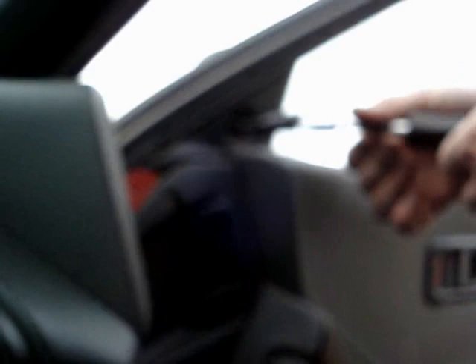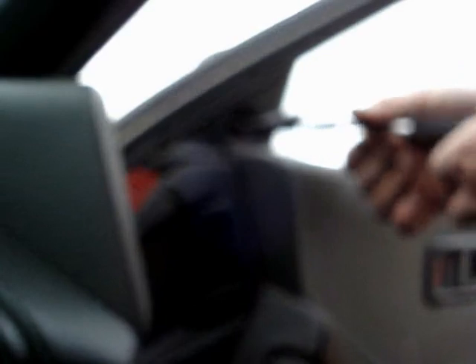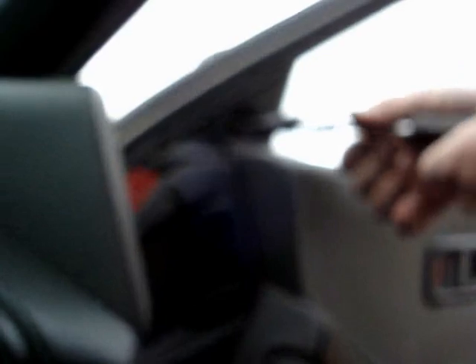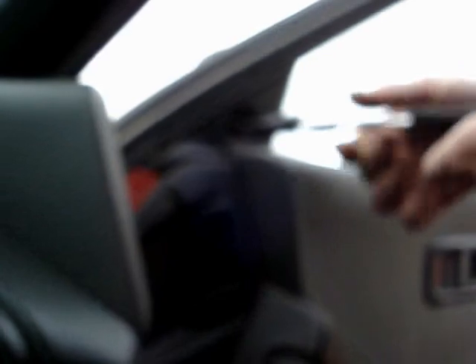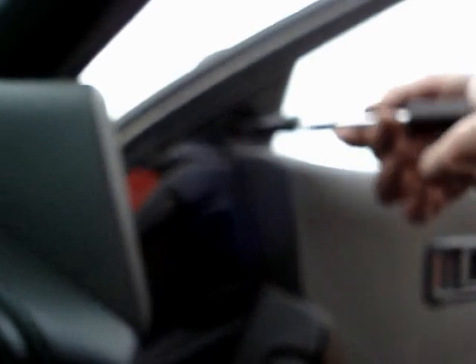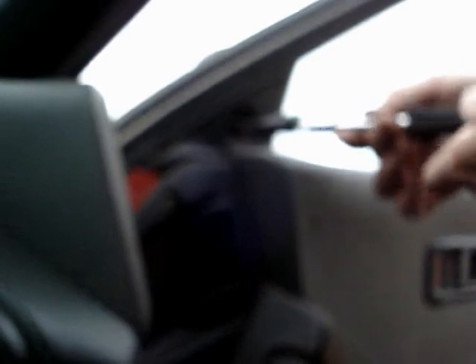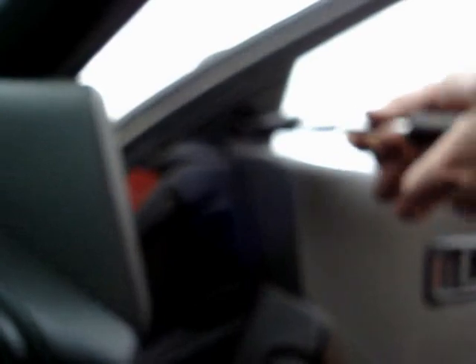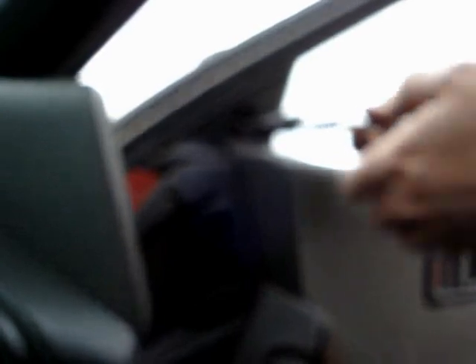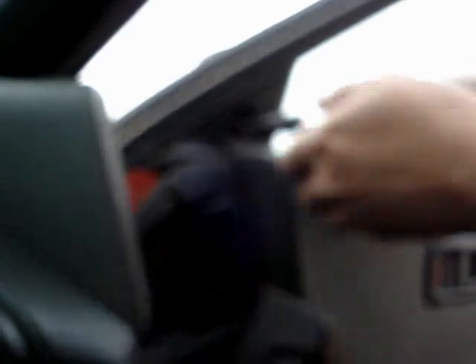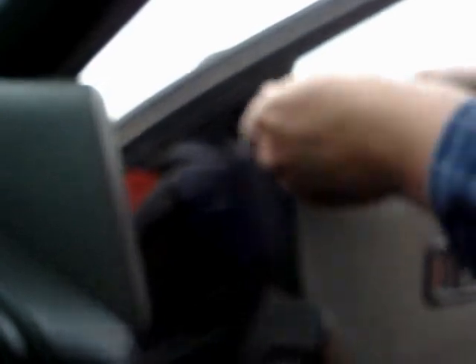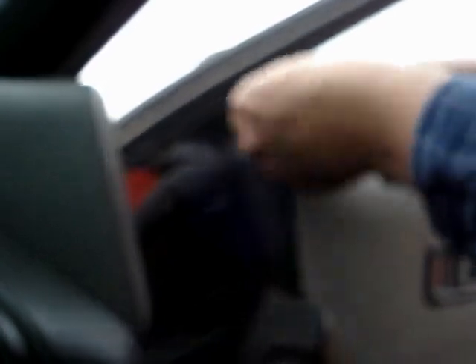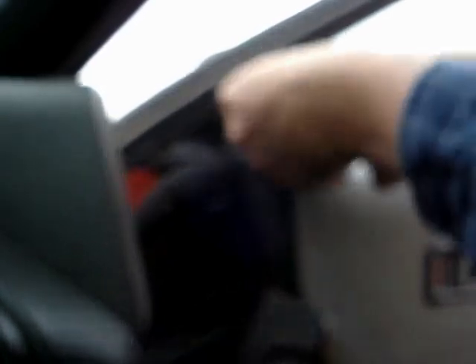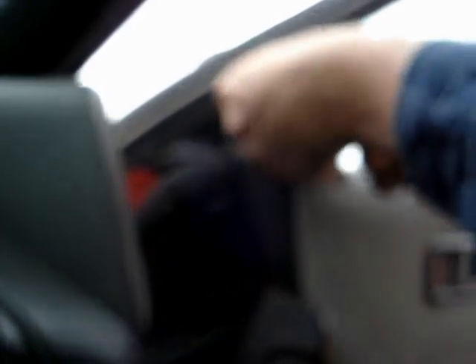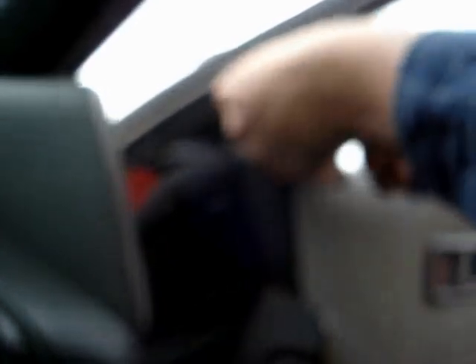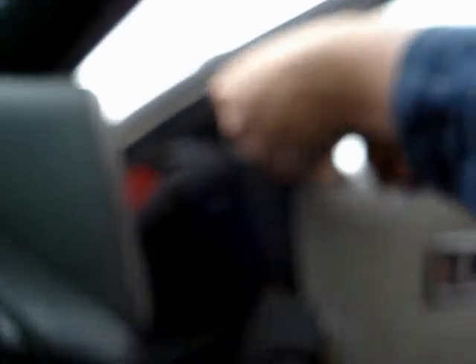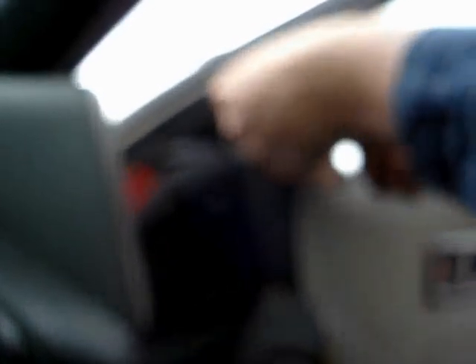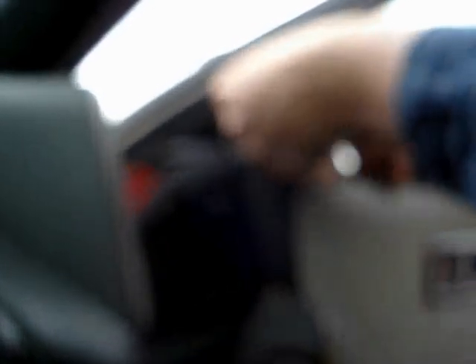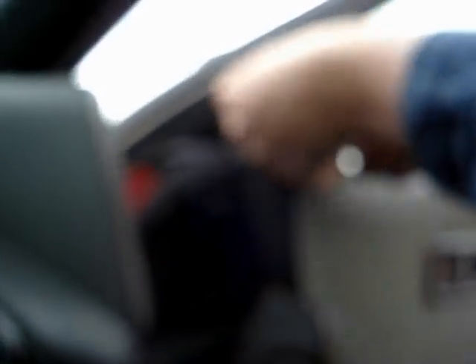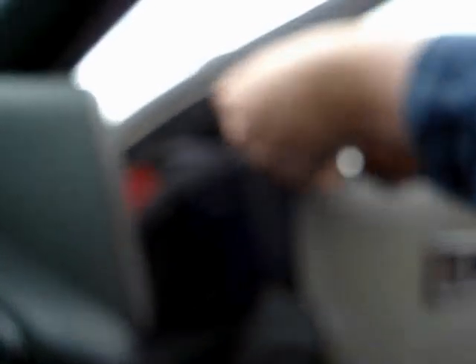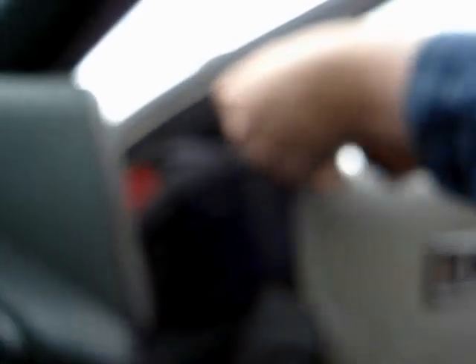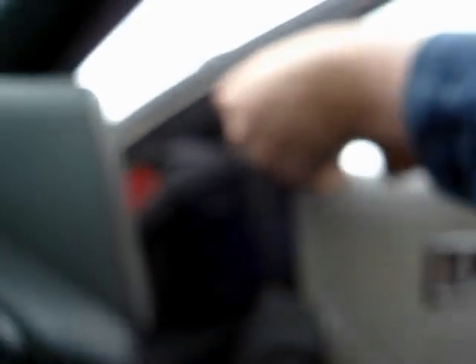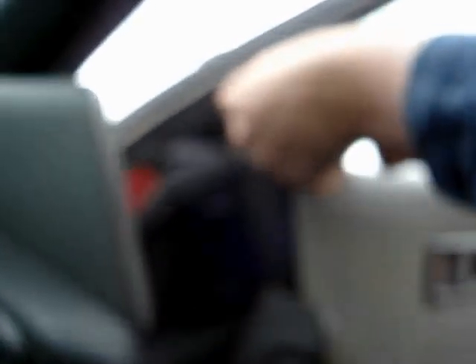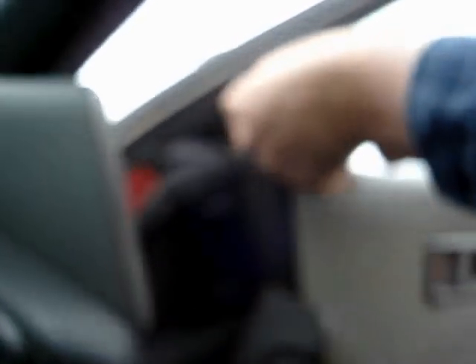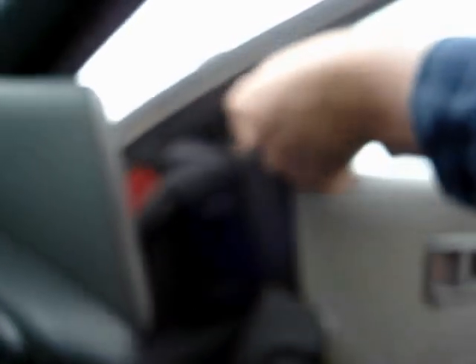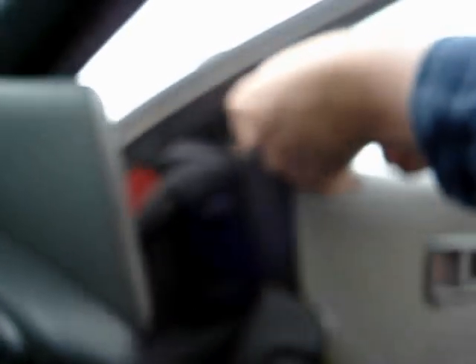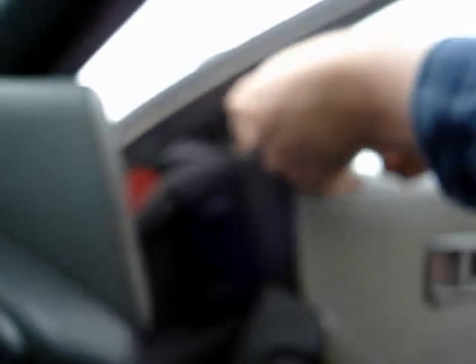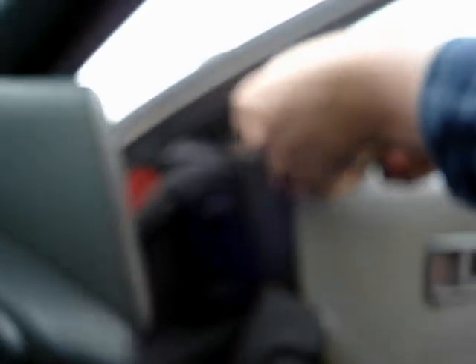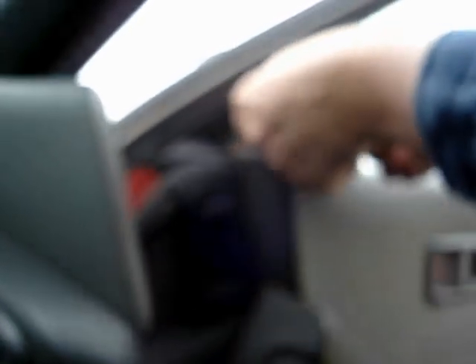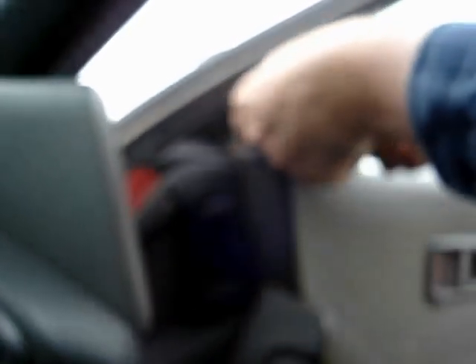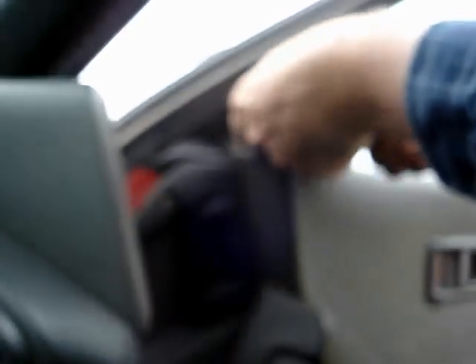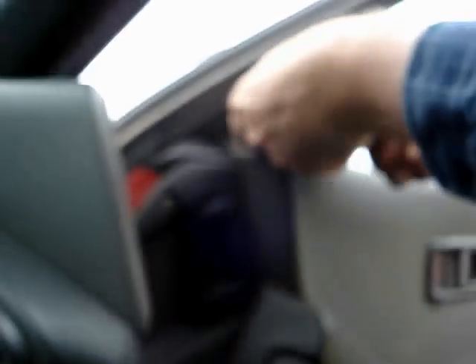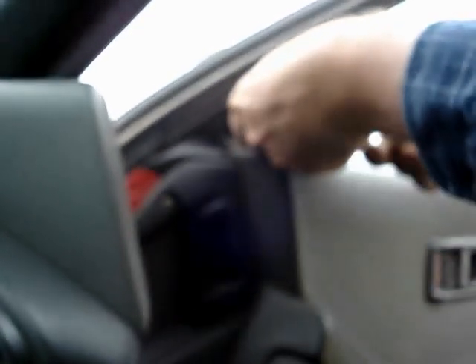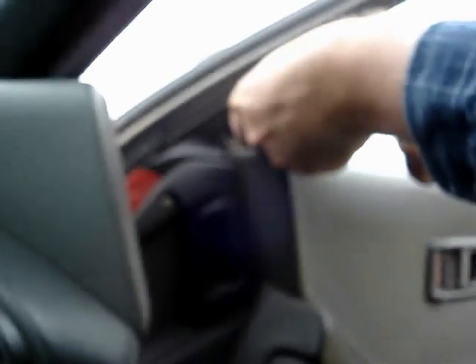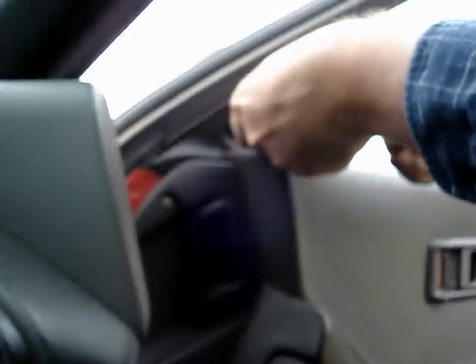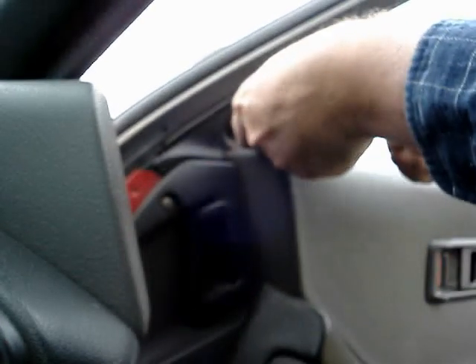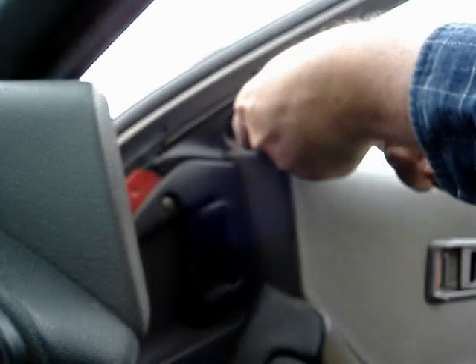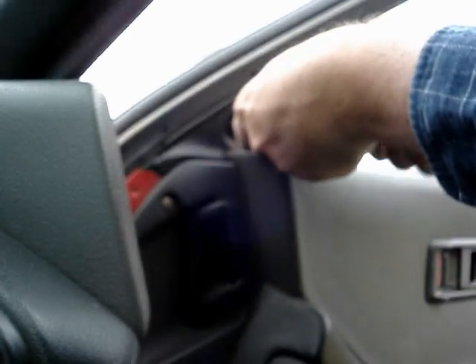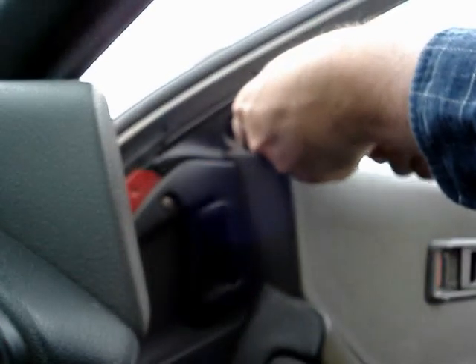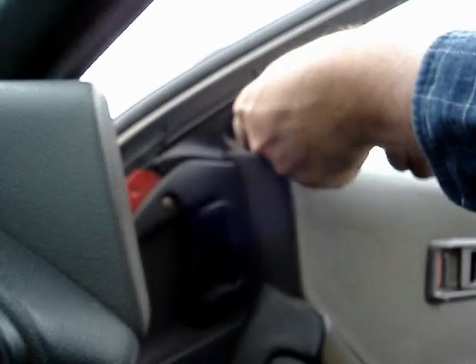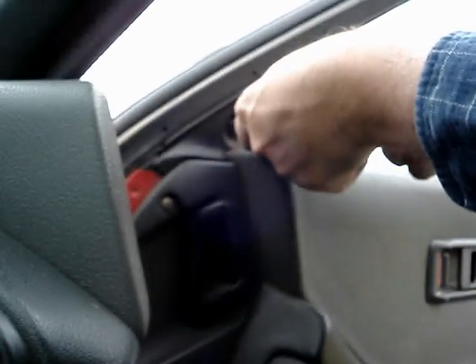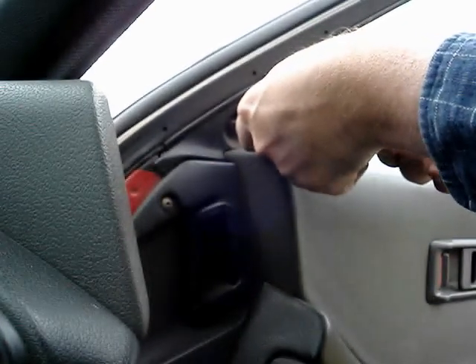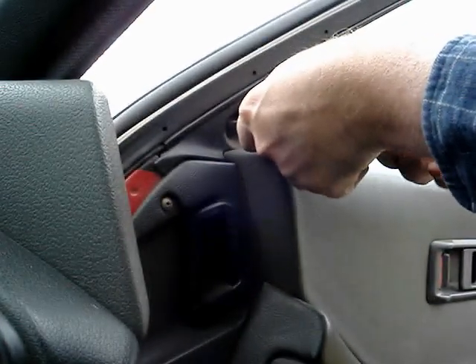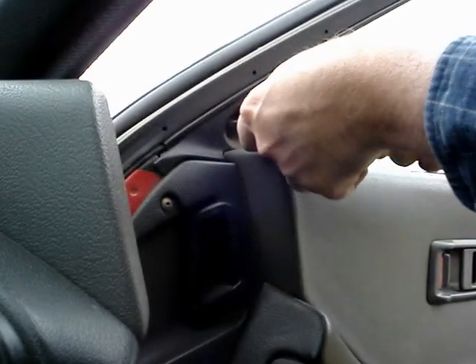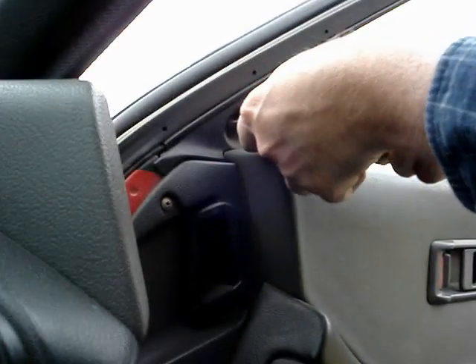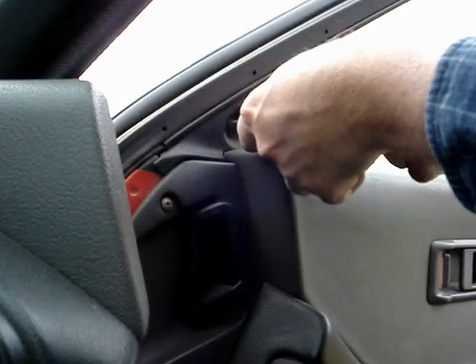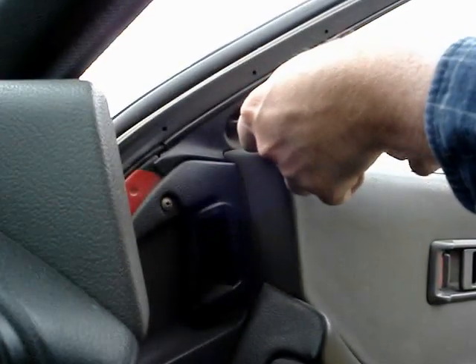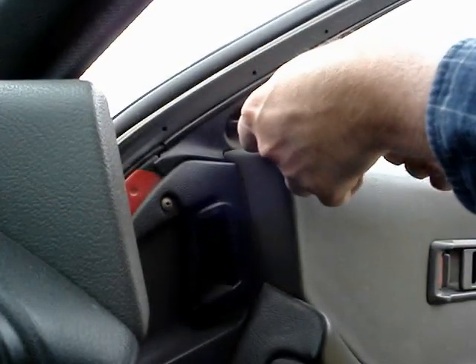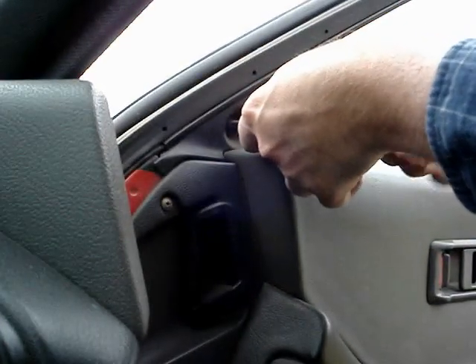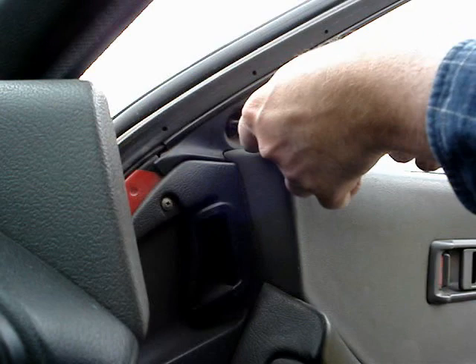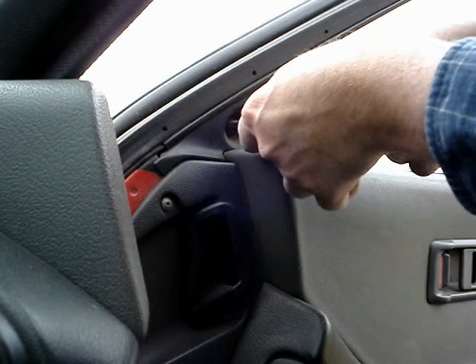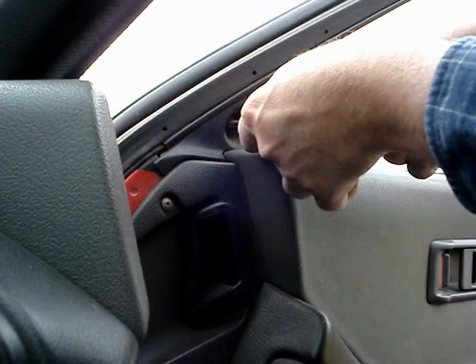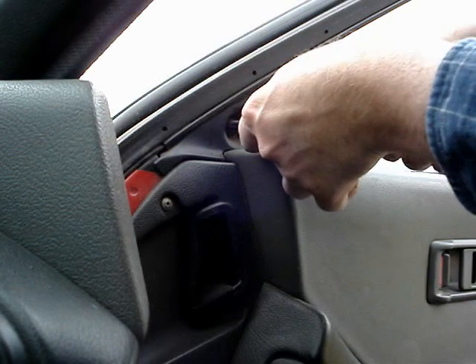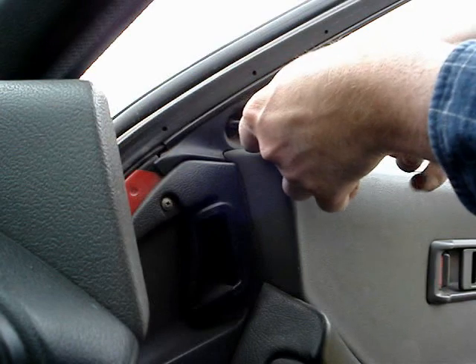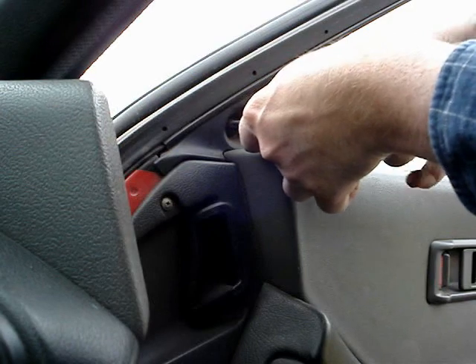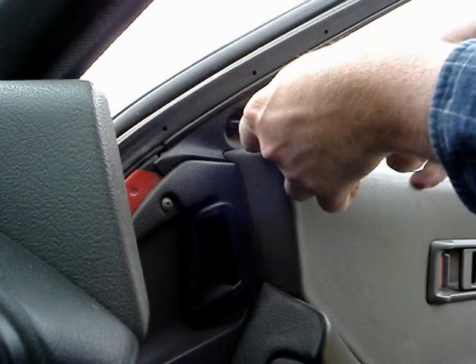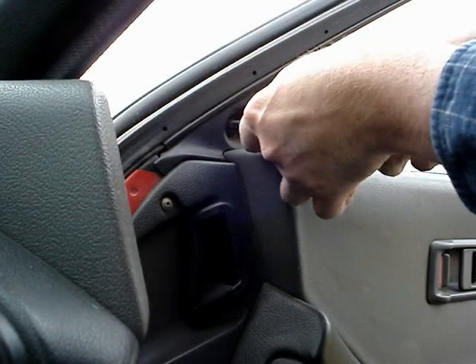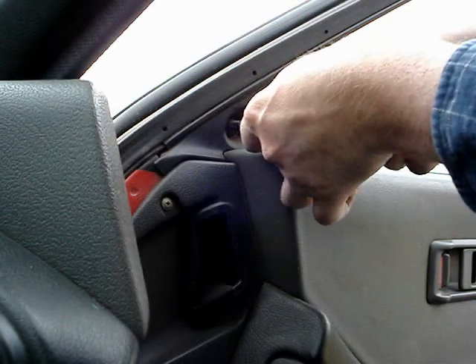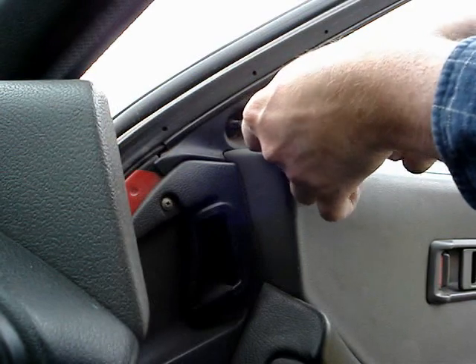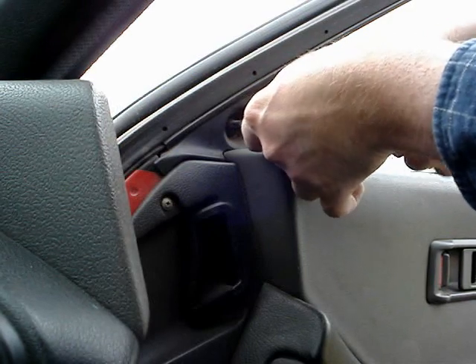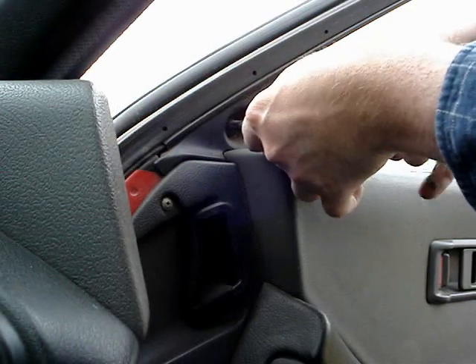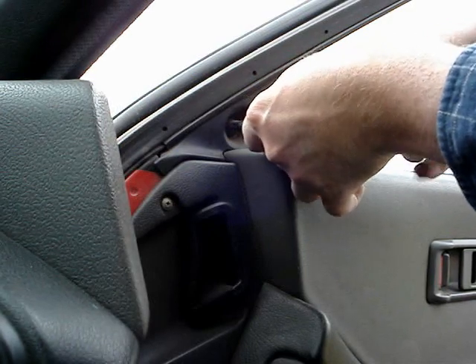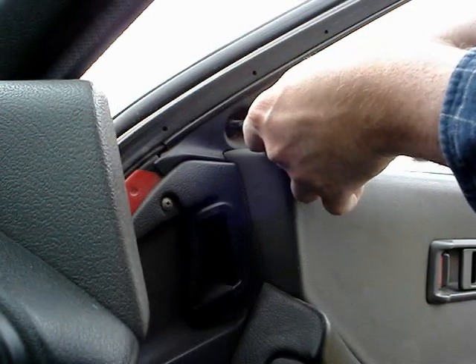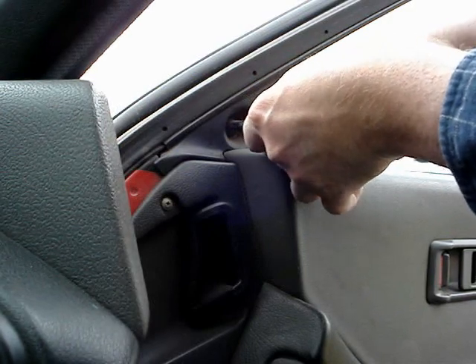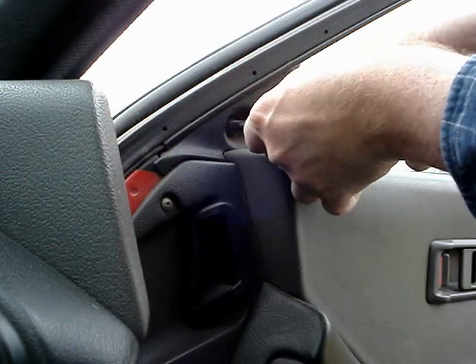Now remove the joystick. This step is necessary as the joystick will not clear the trim panel.